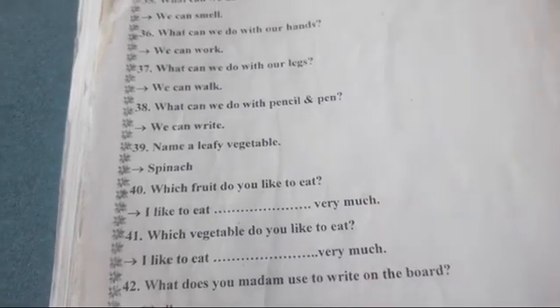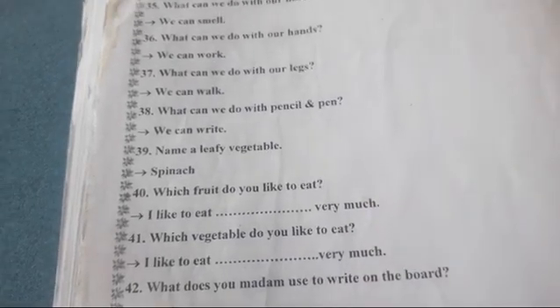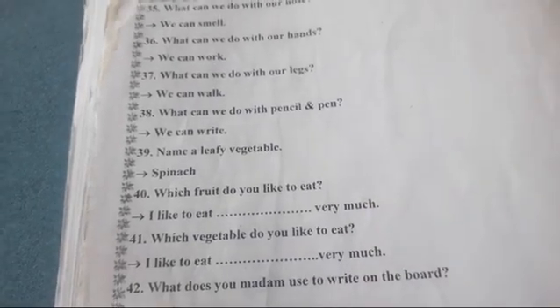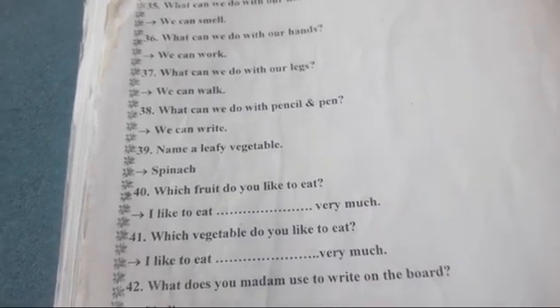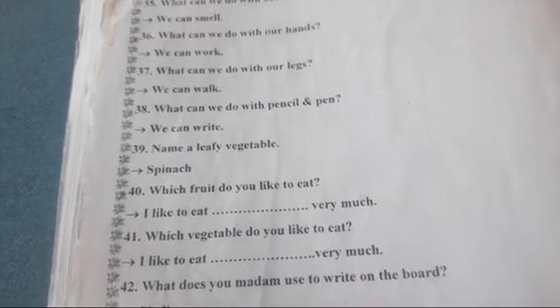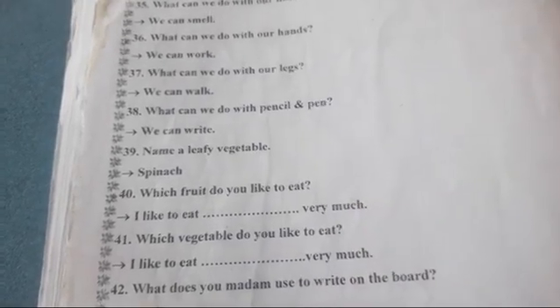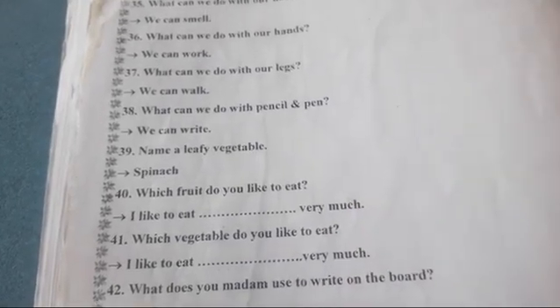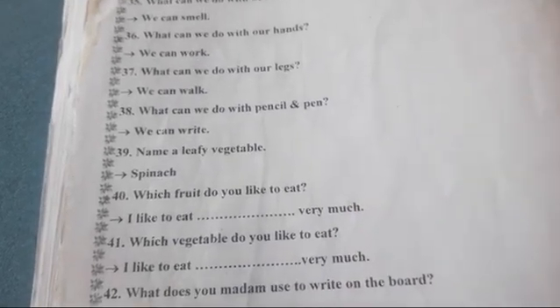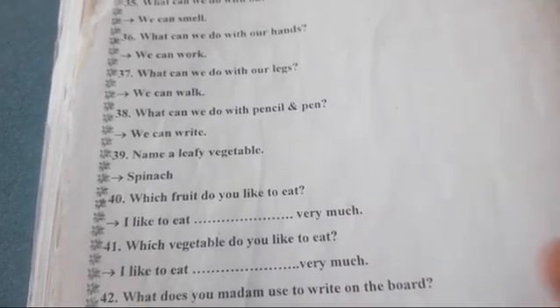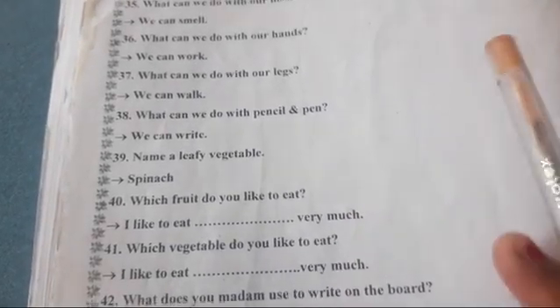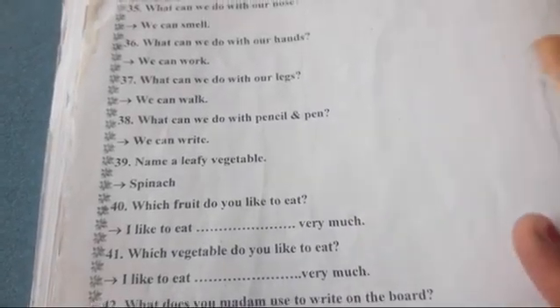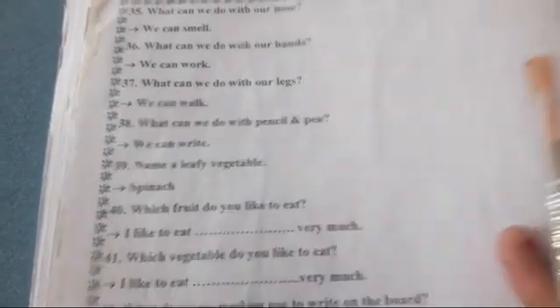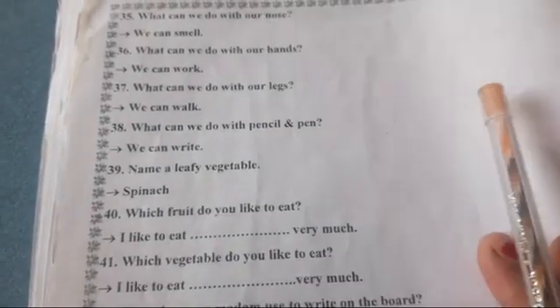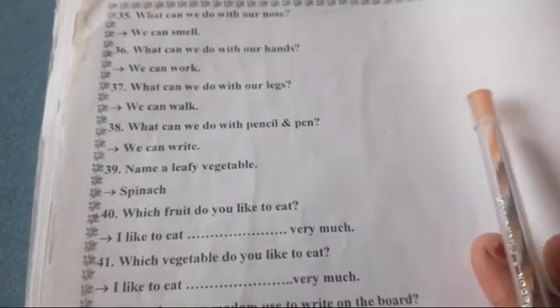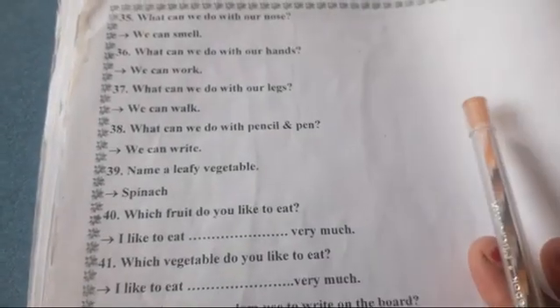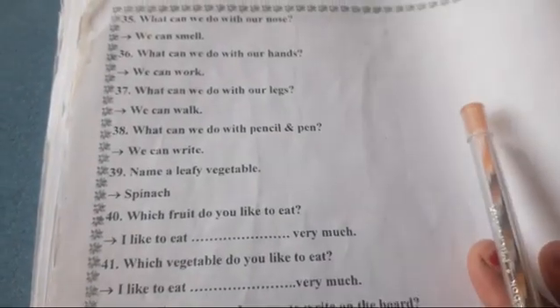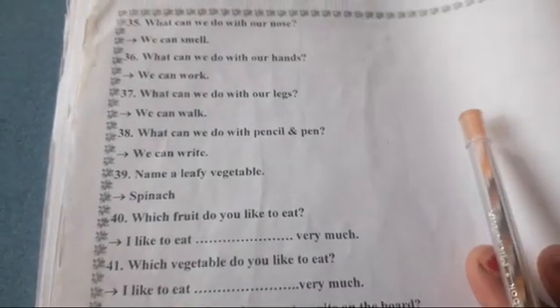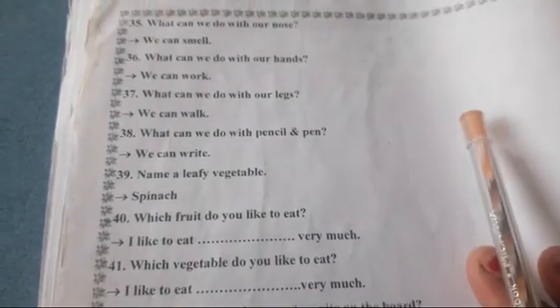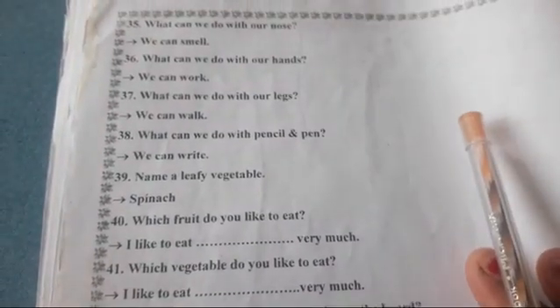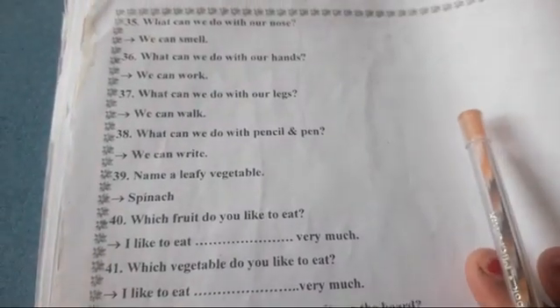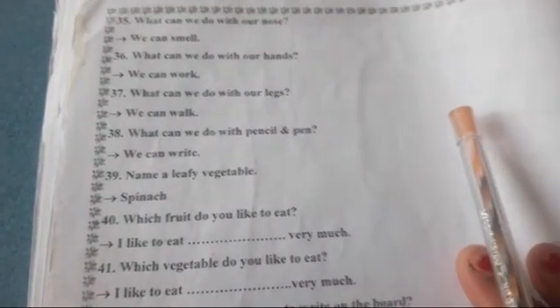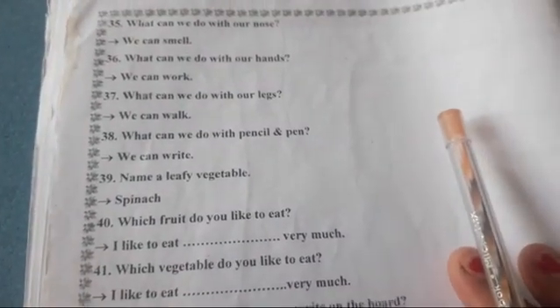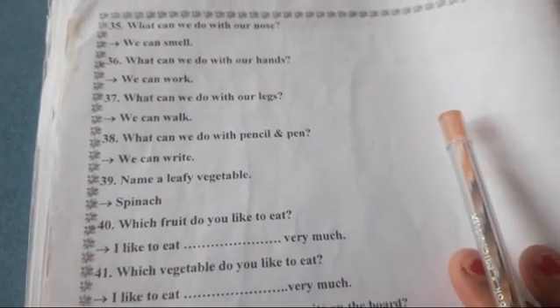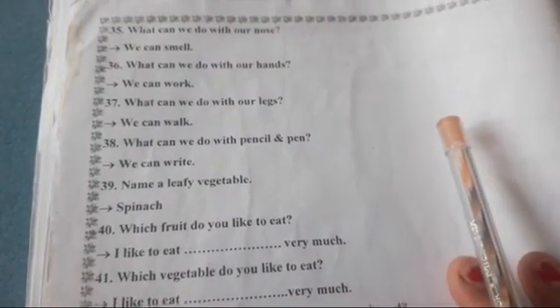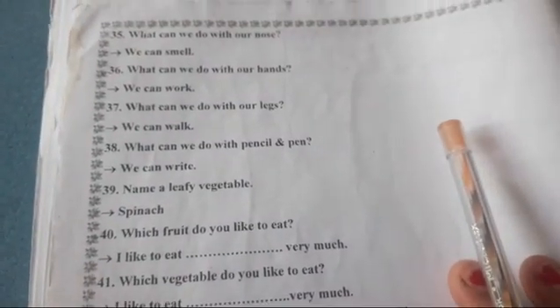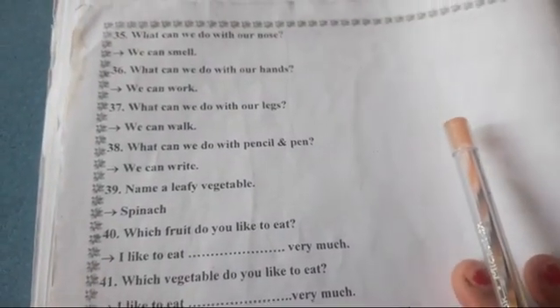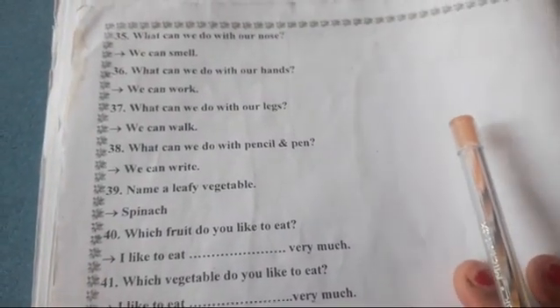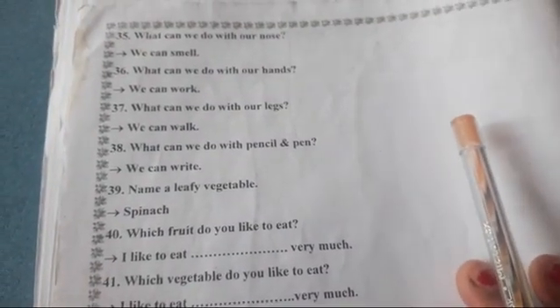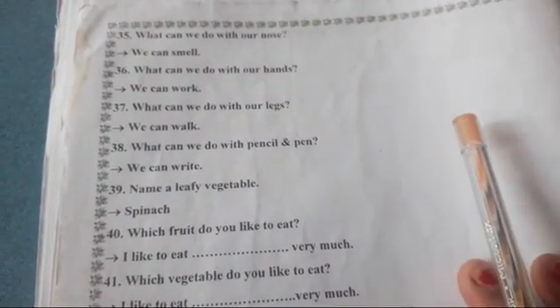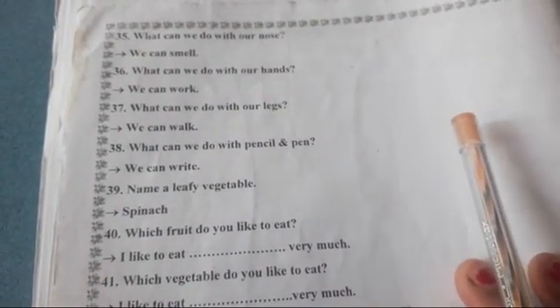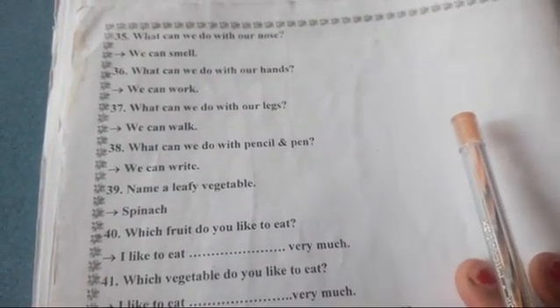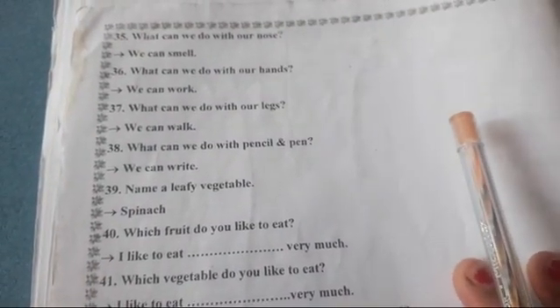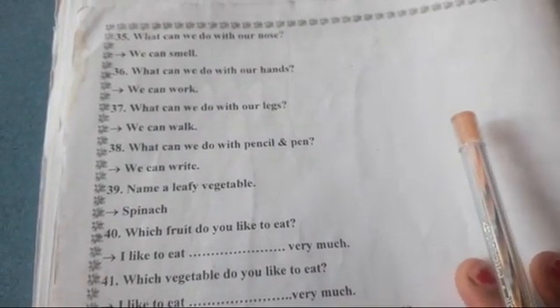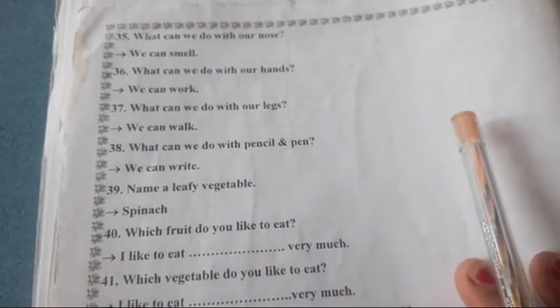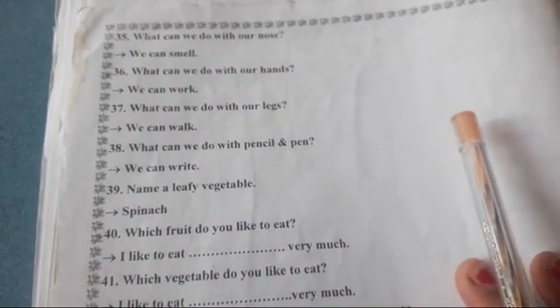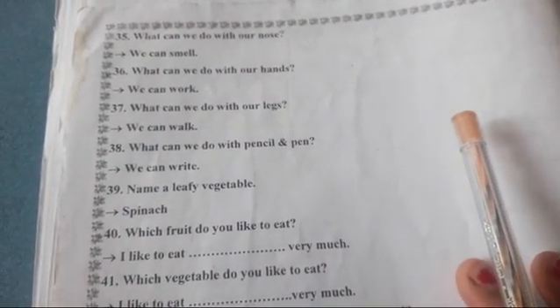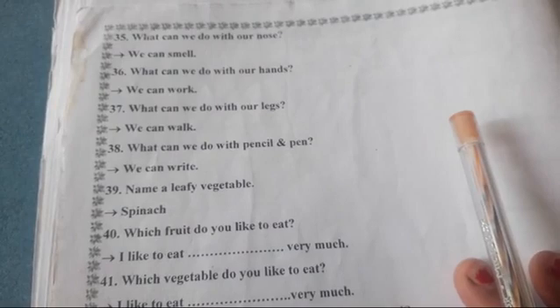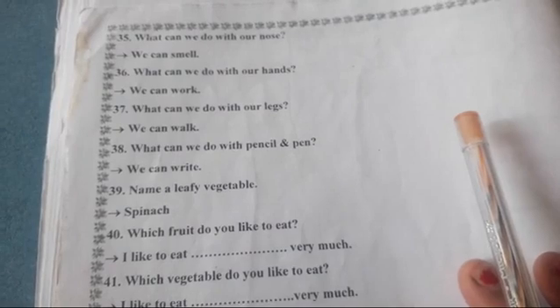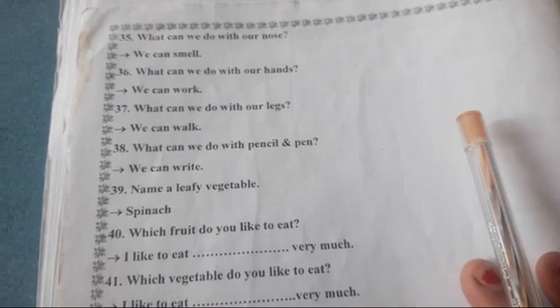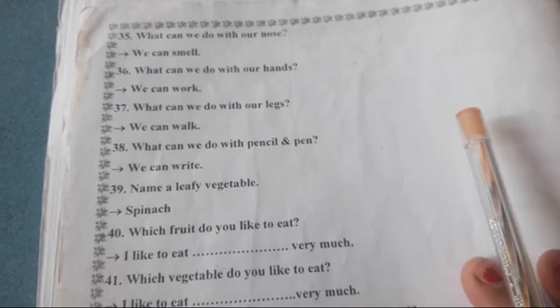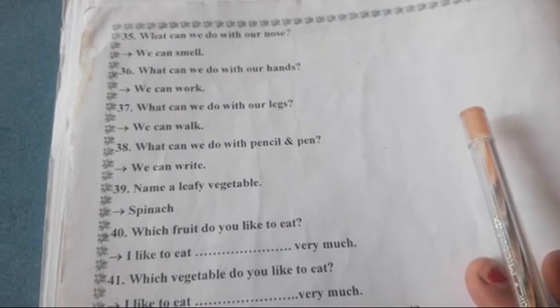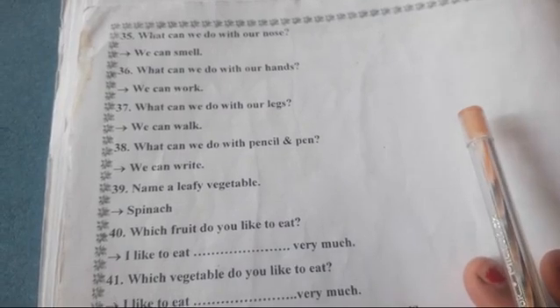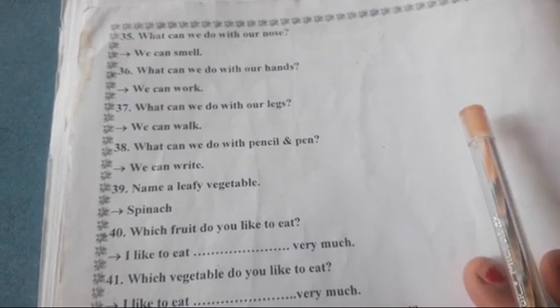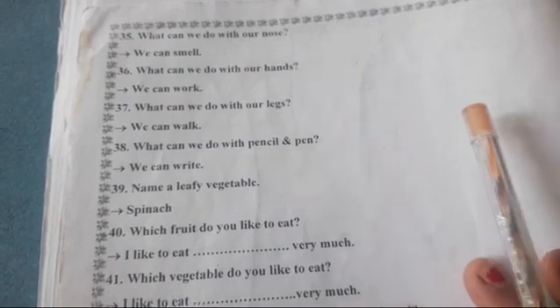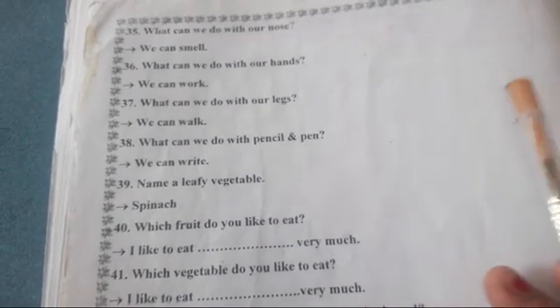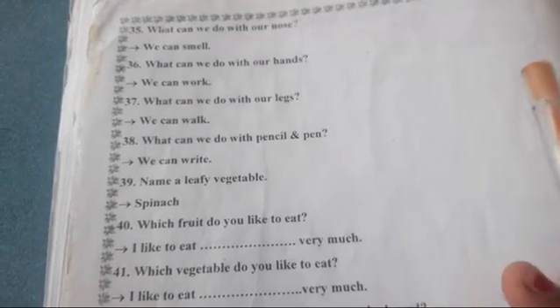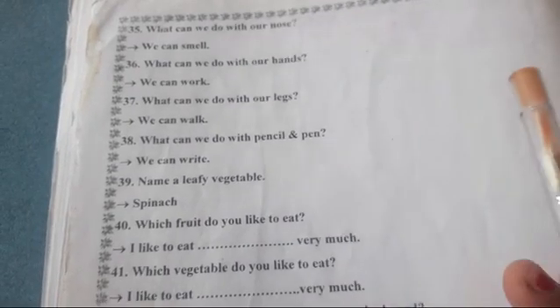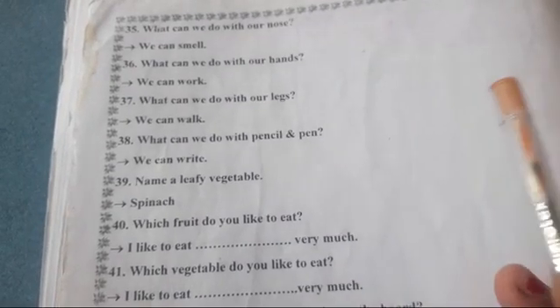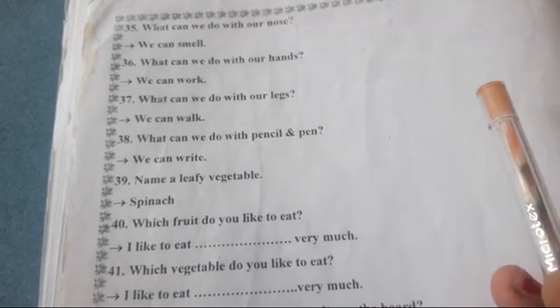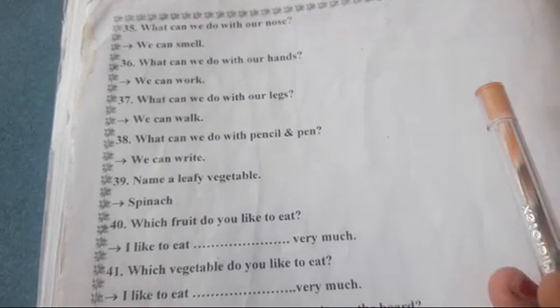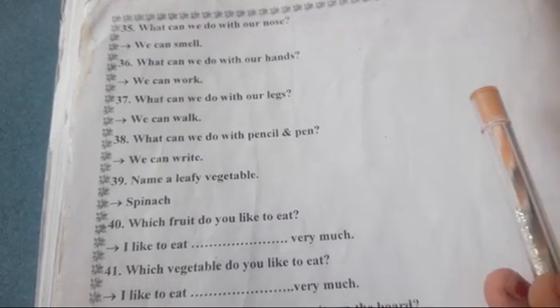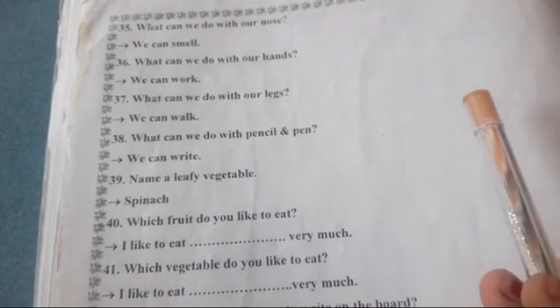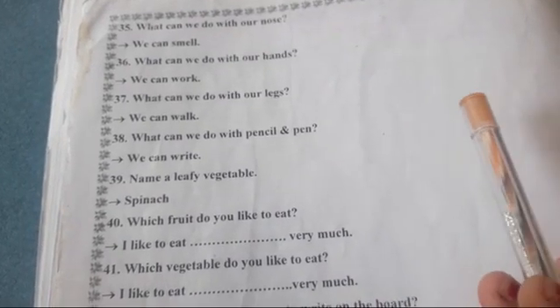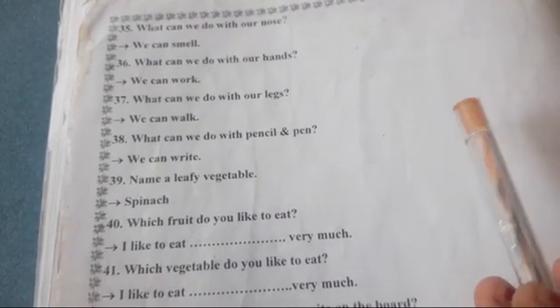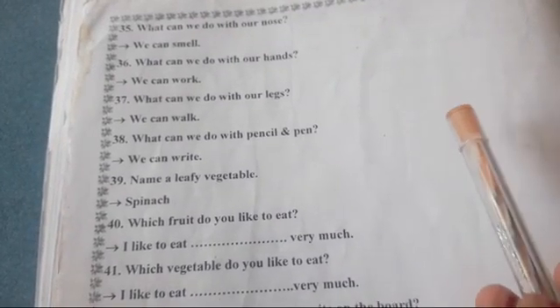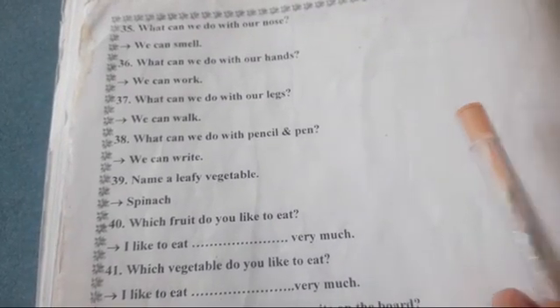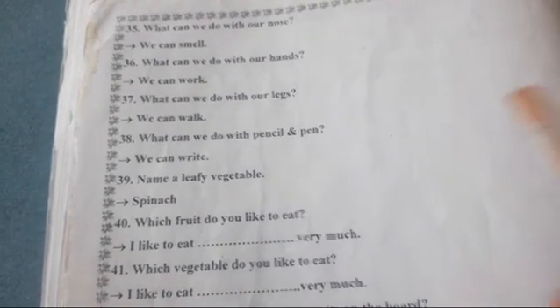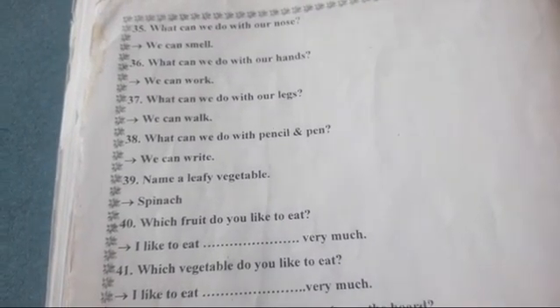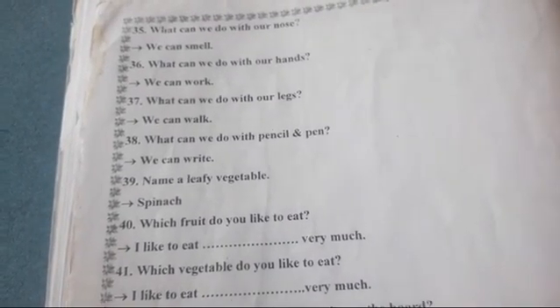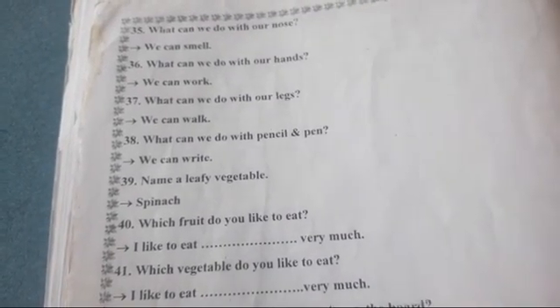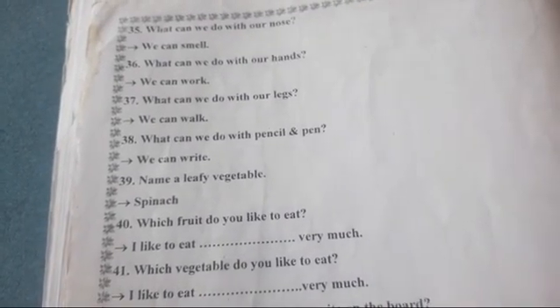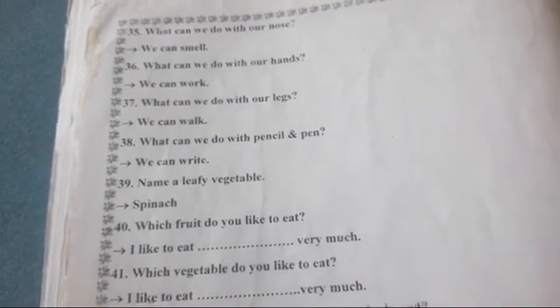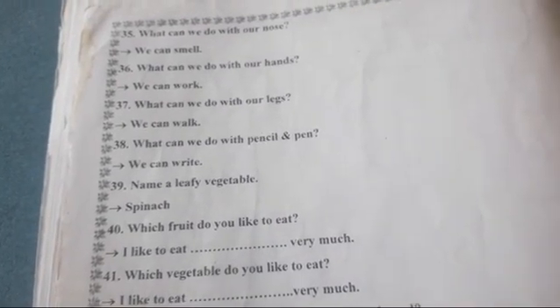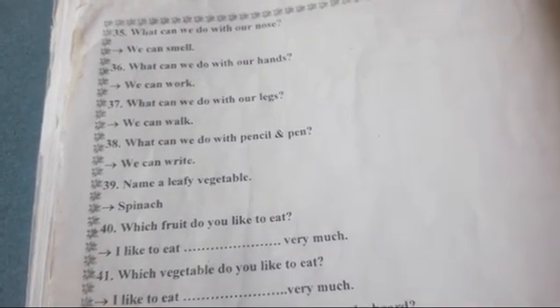Okay children, do you understand? Do practice at your home. Take care. Bye.